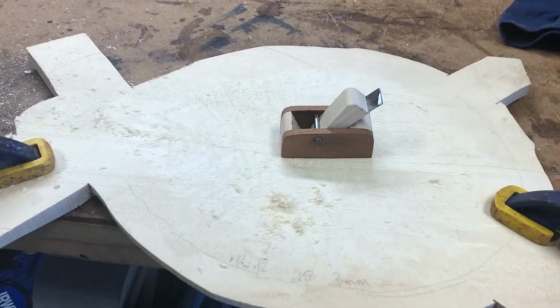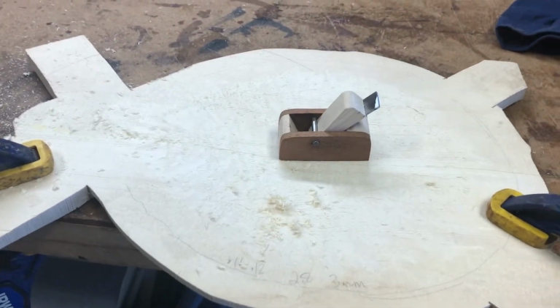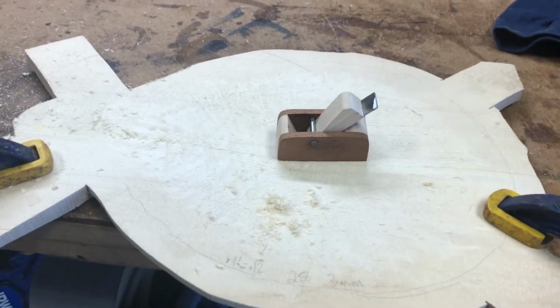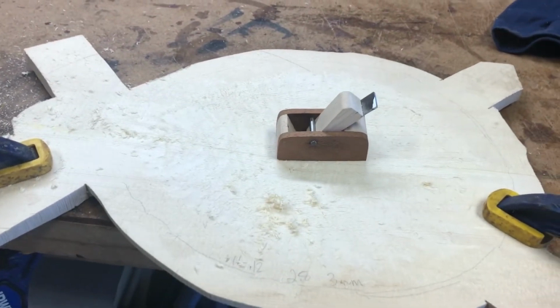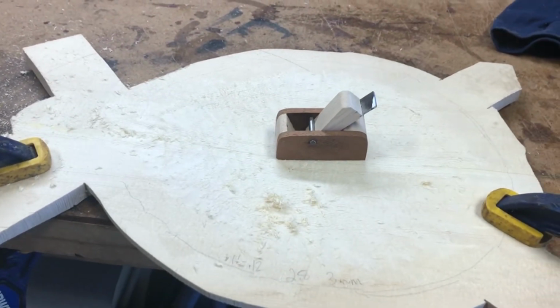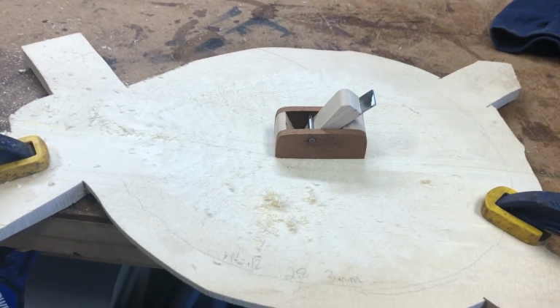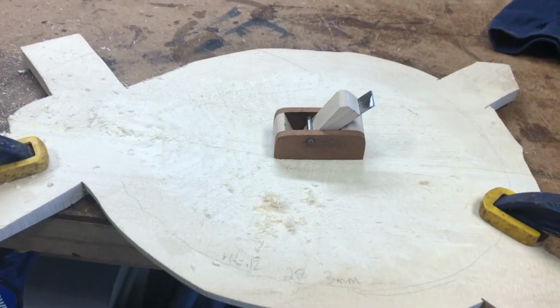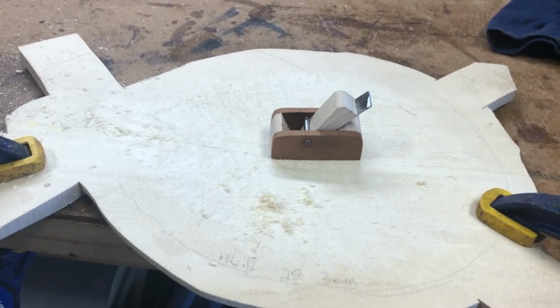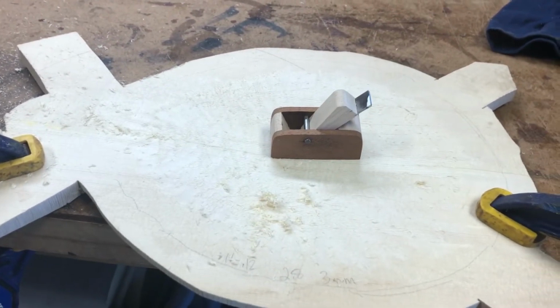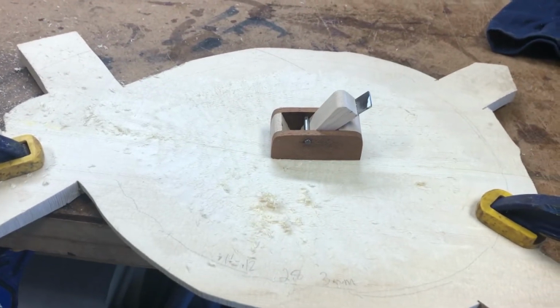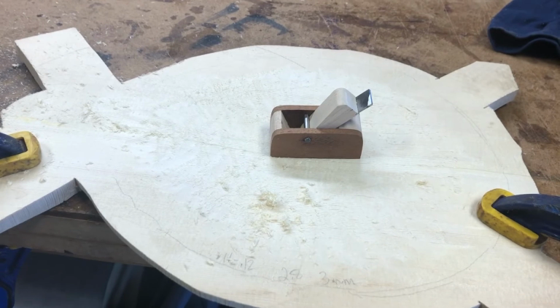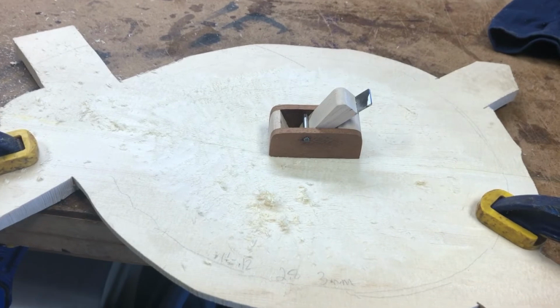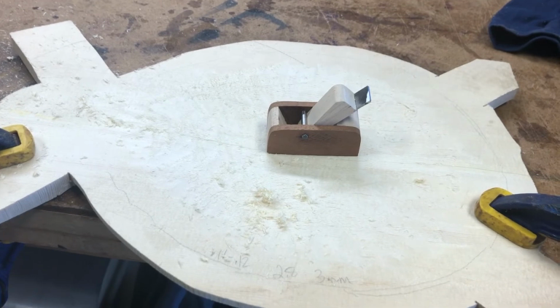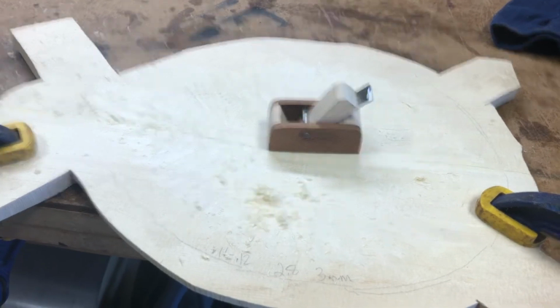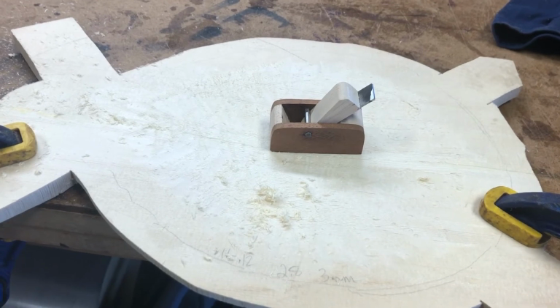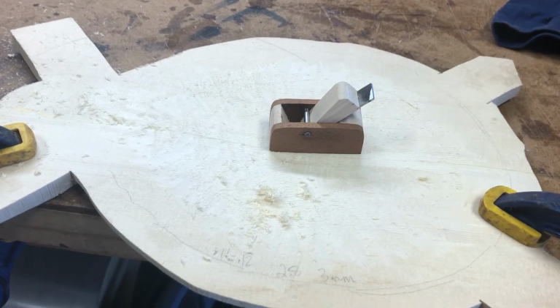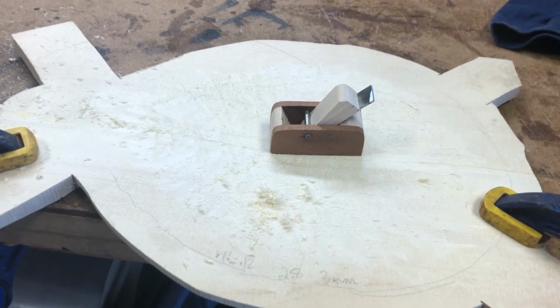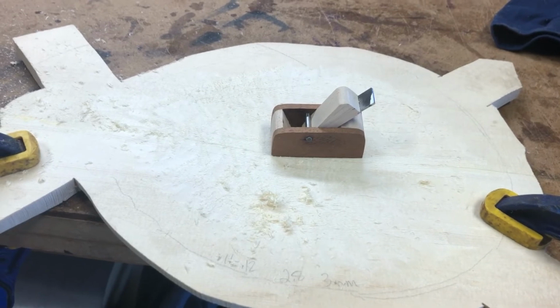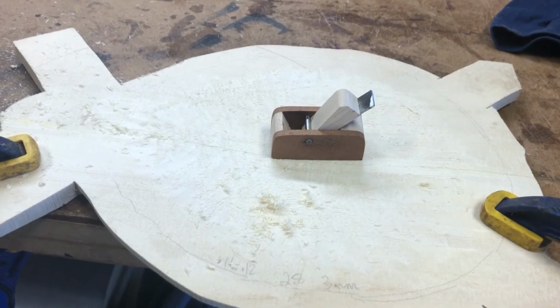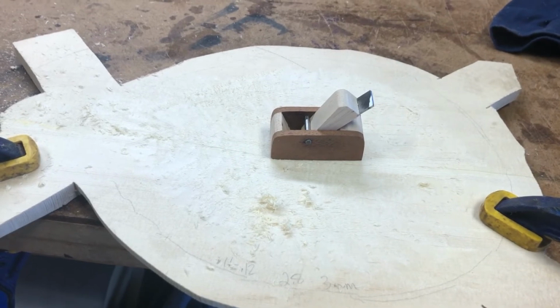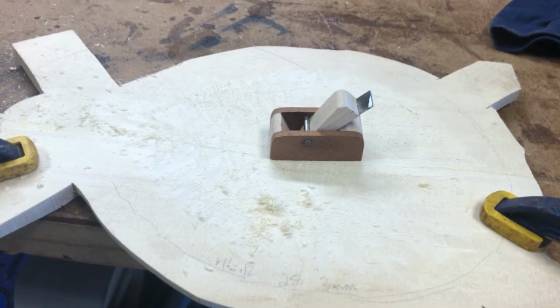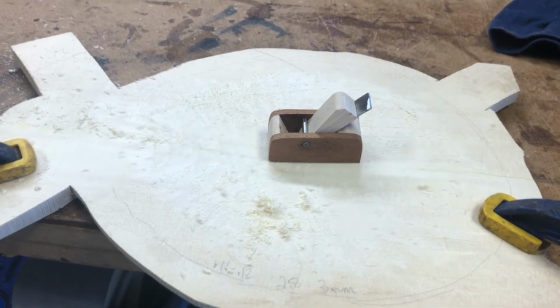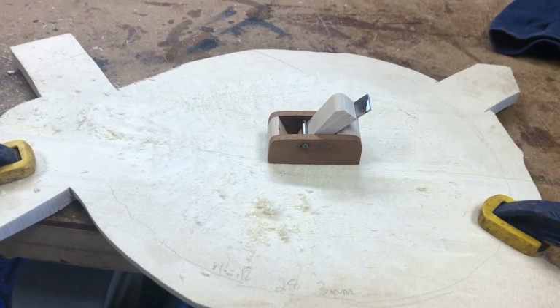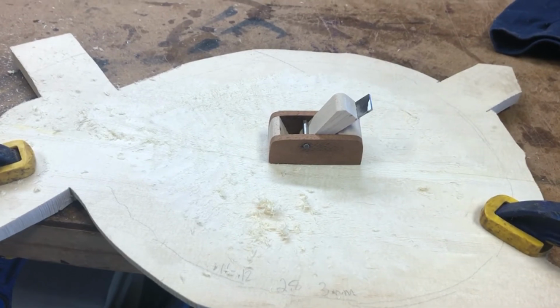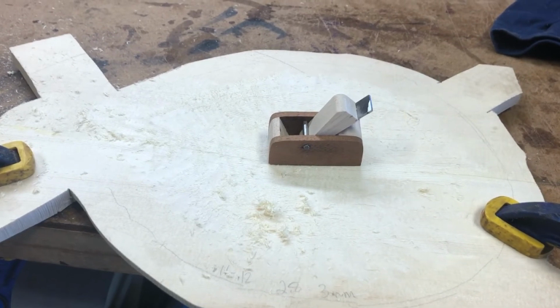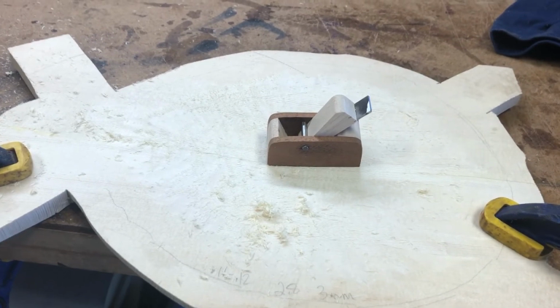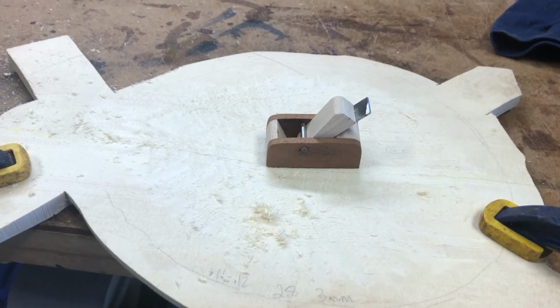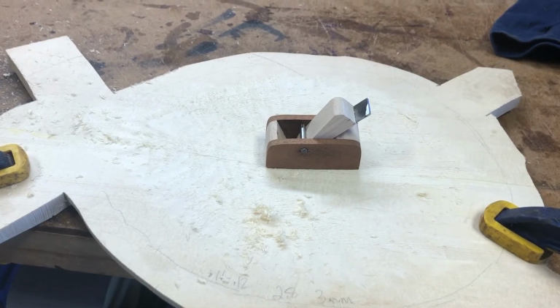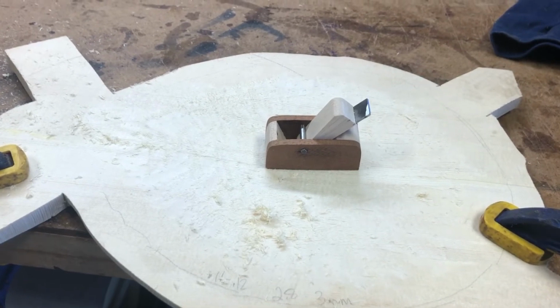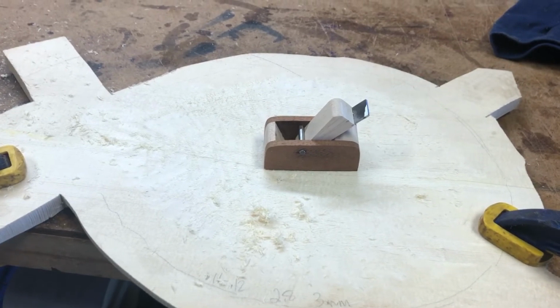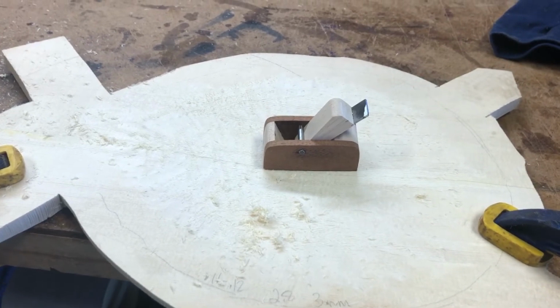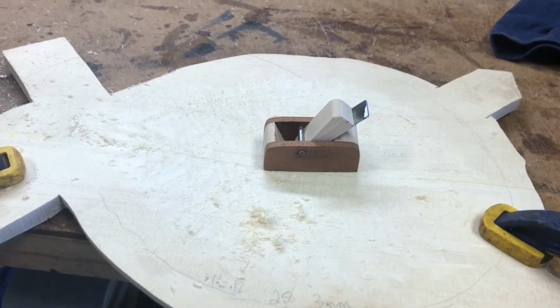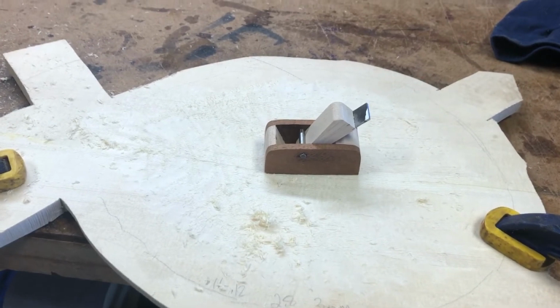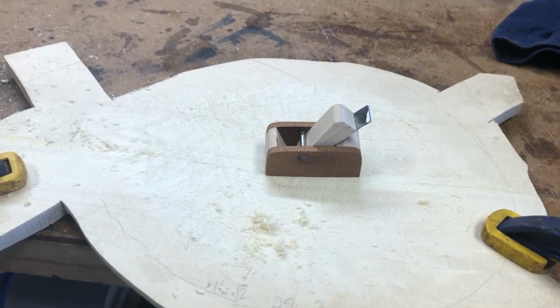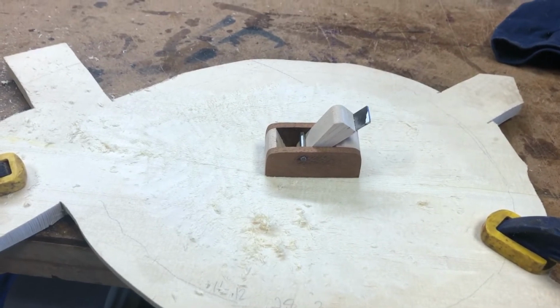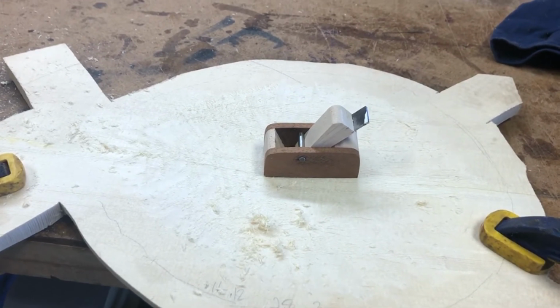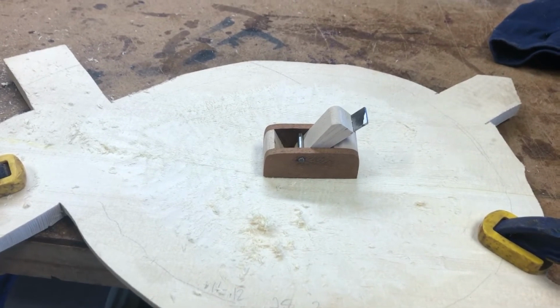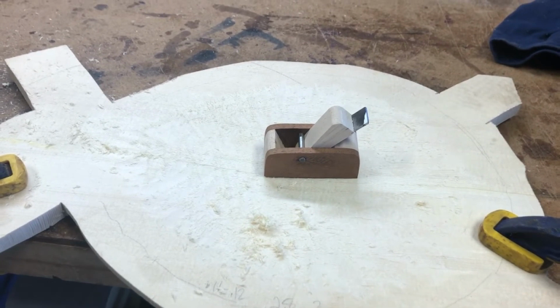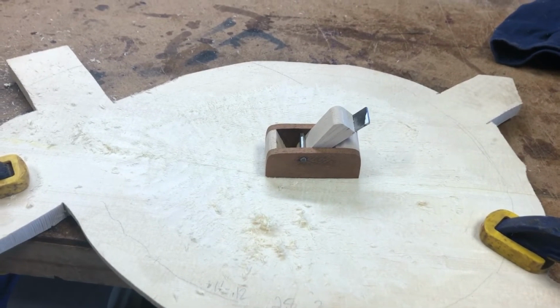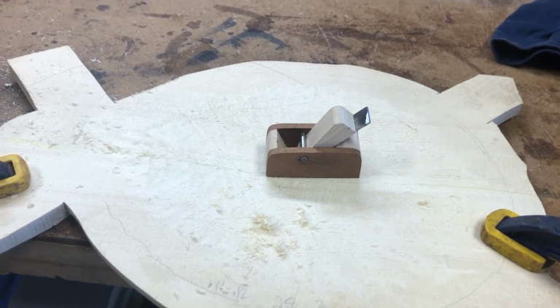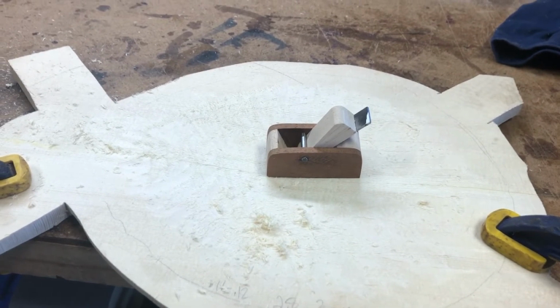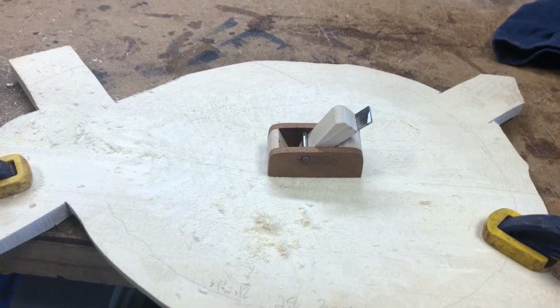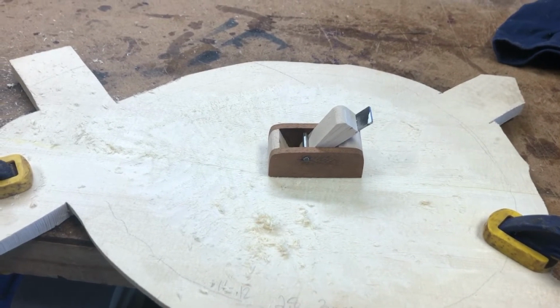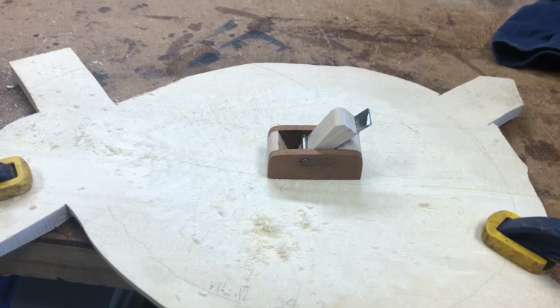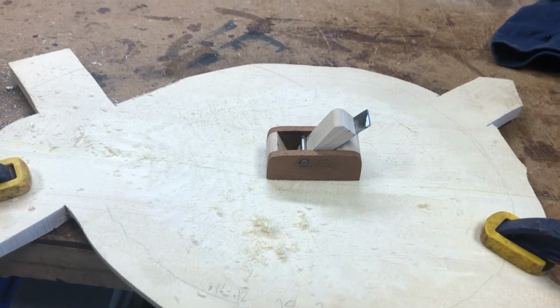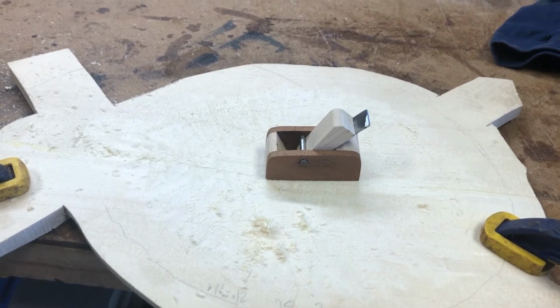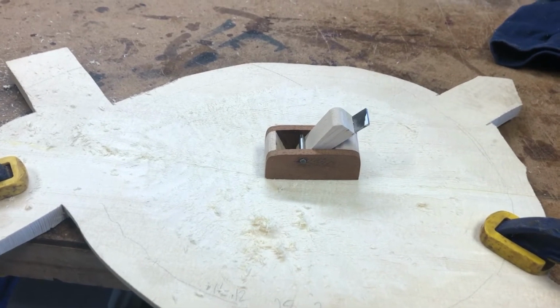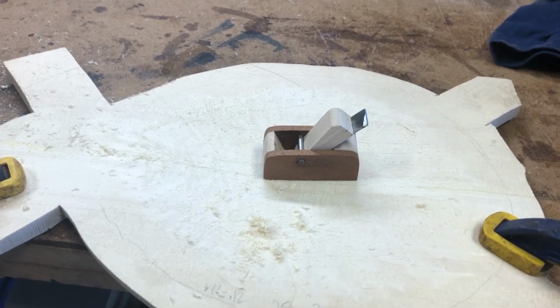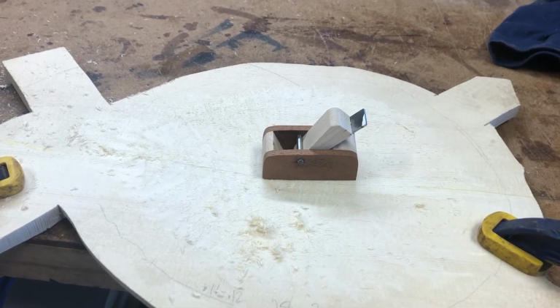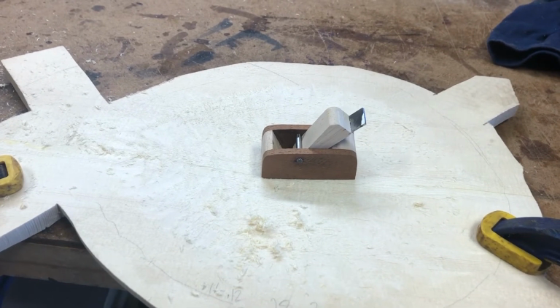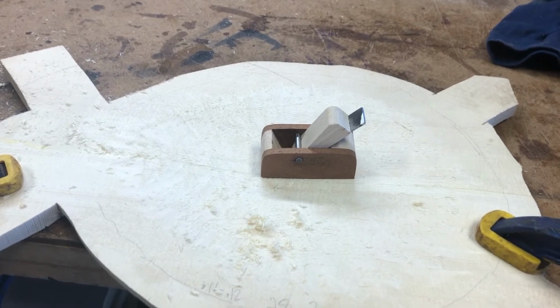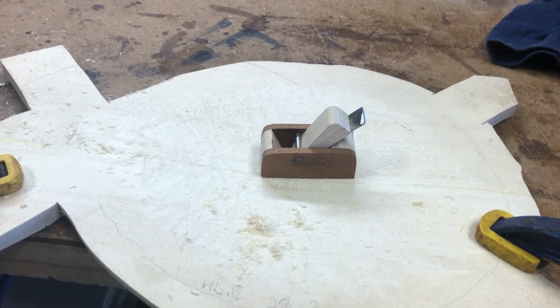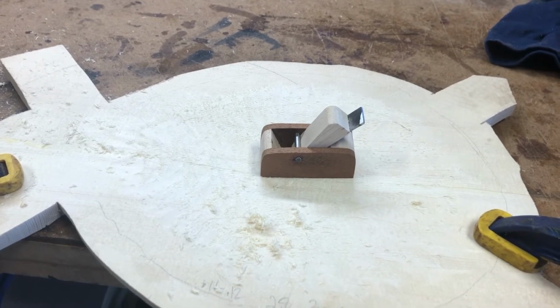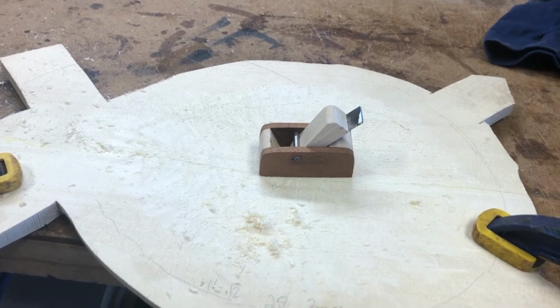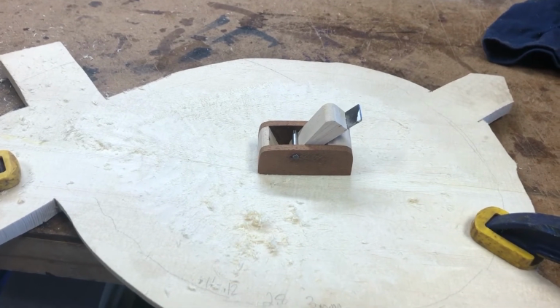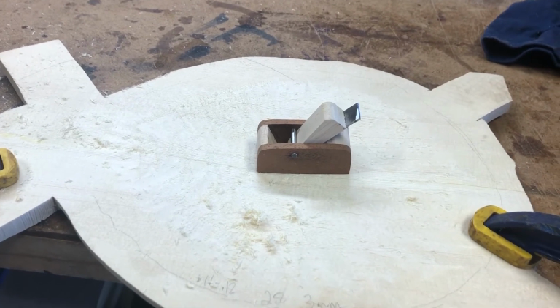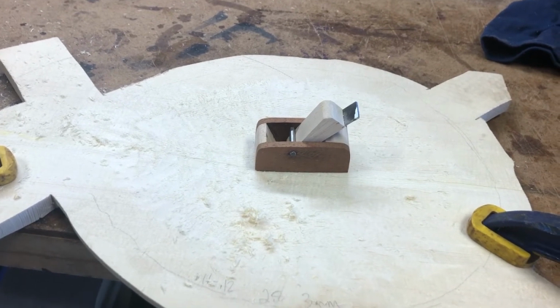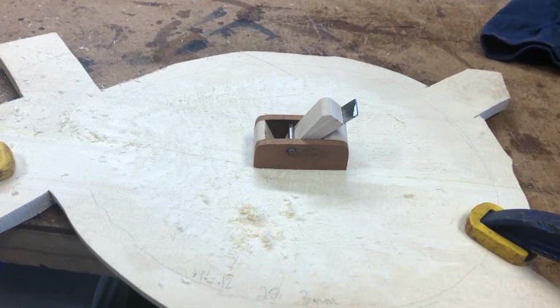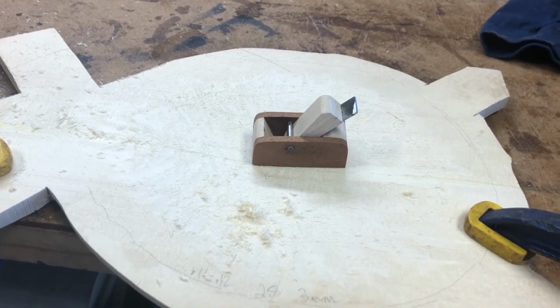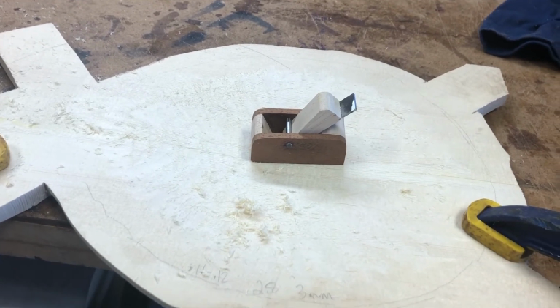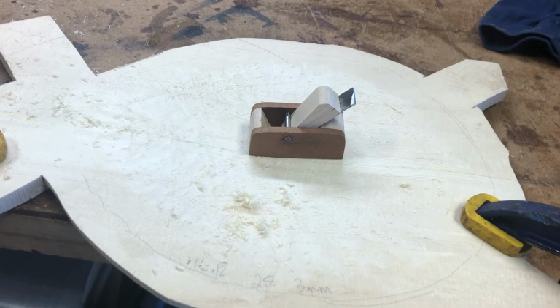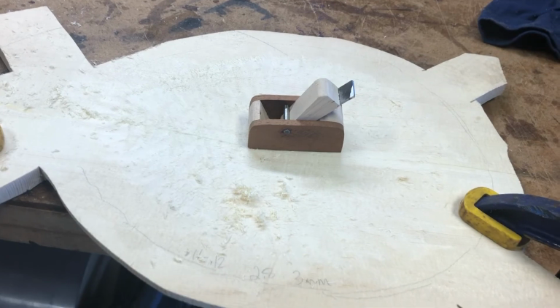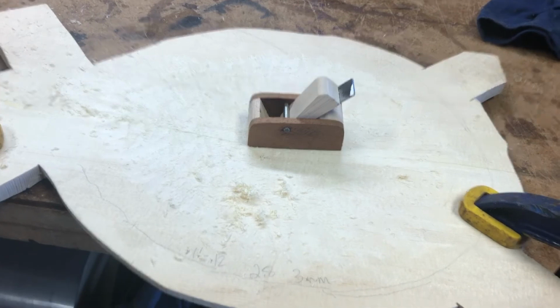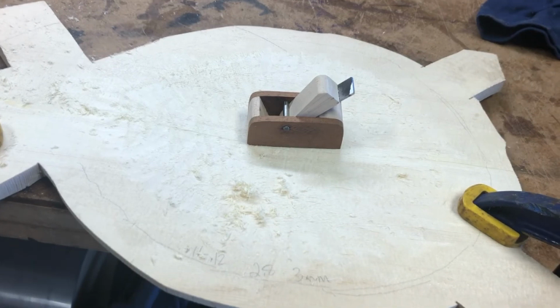Now I'm going to start planing and working this down to the proper thickness.